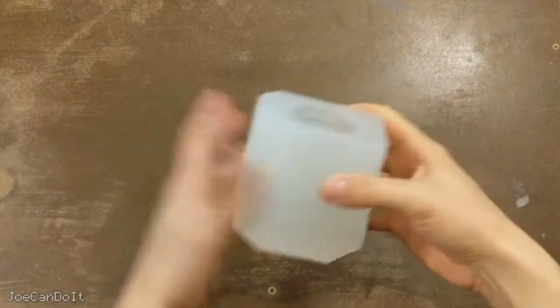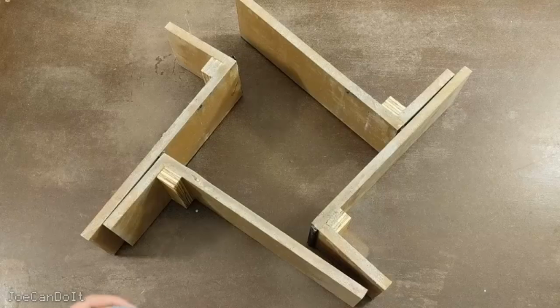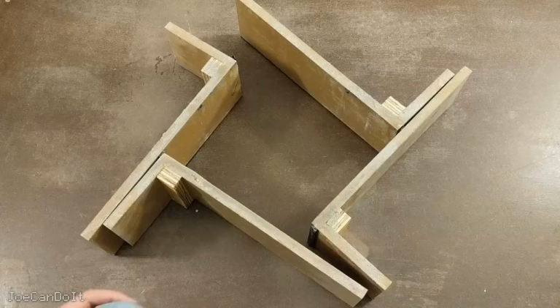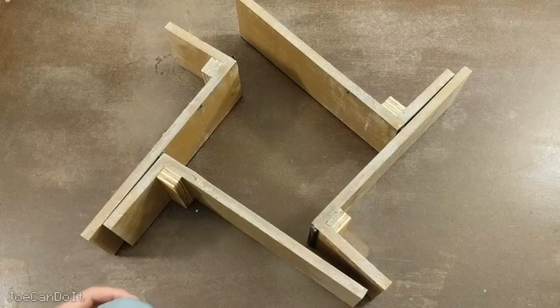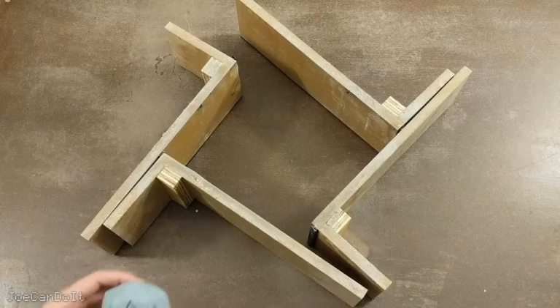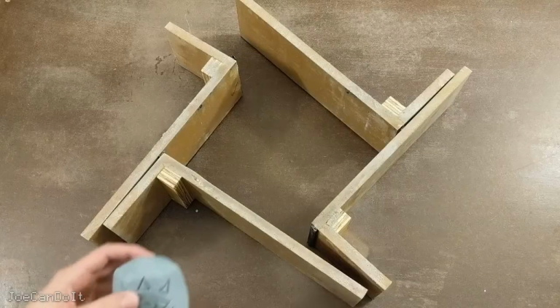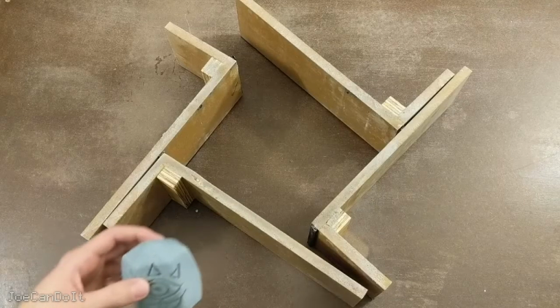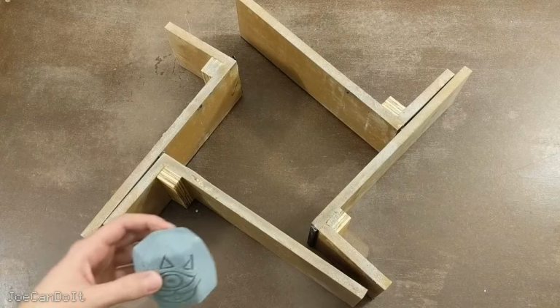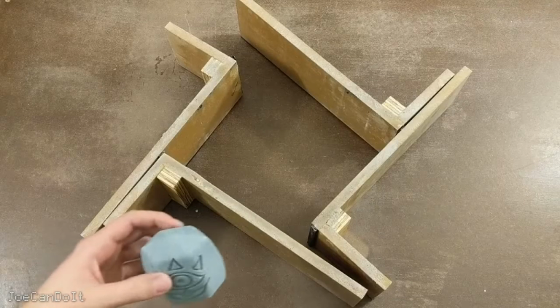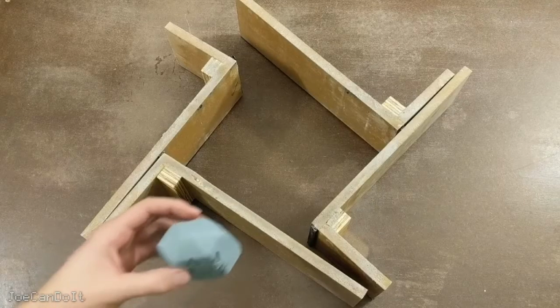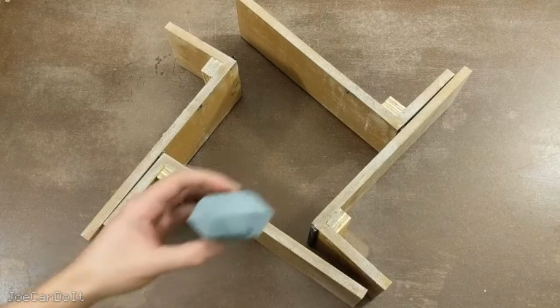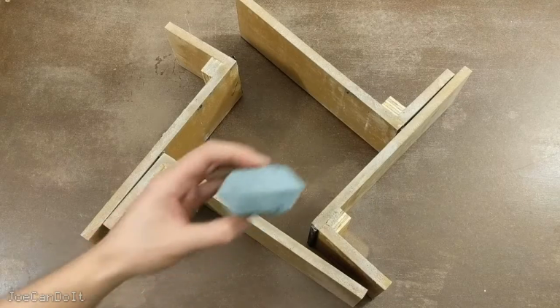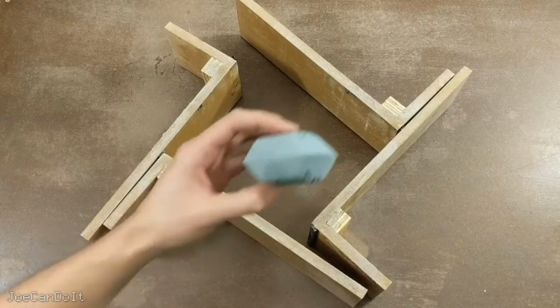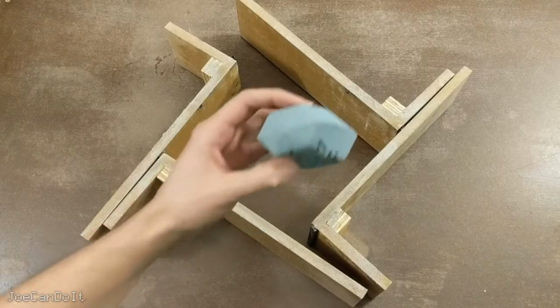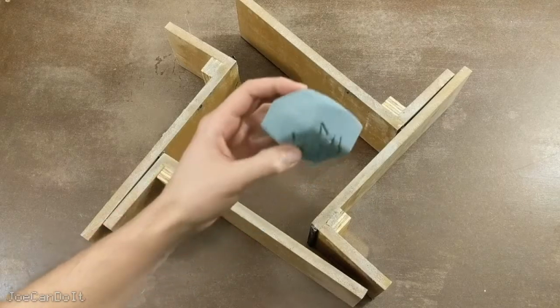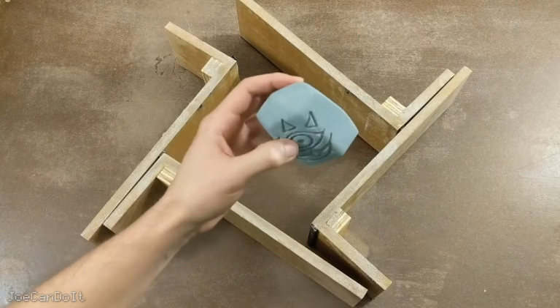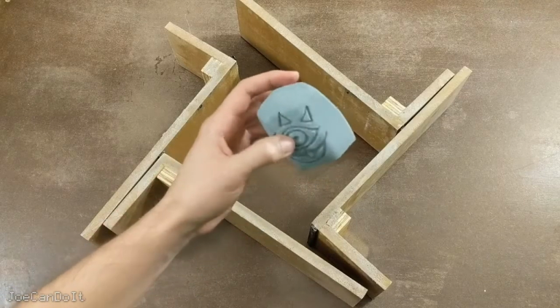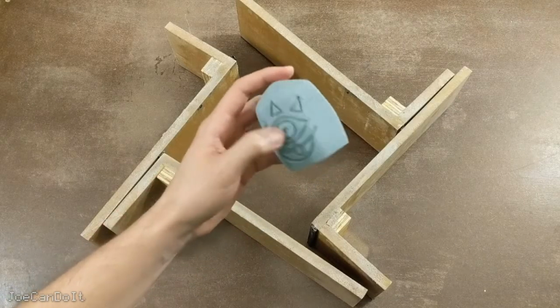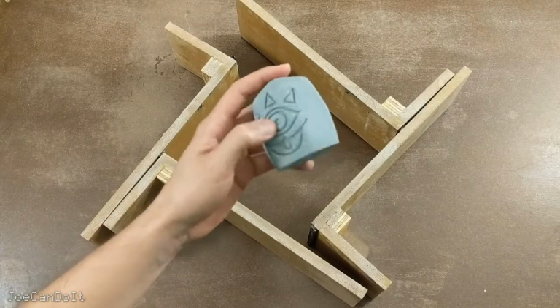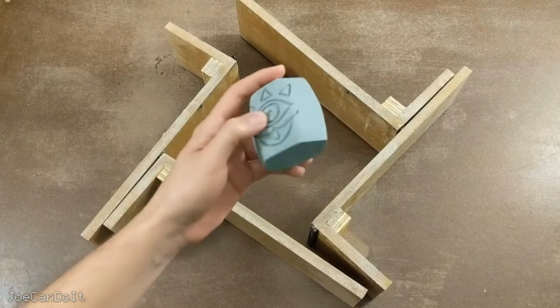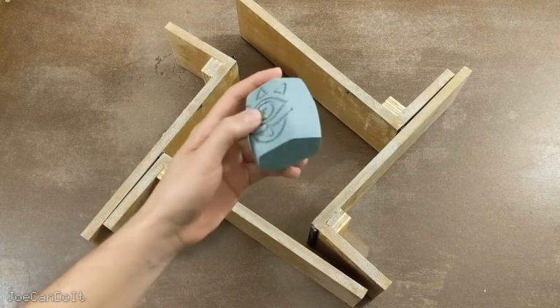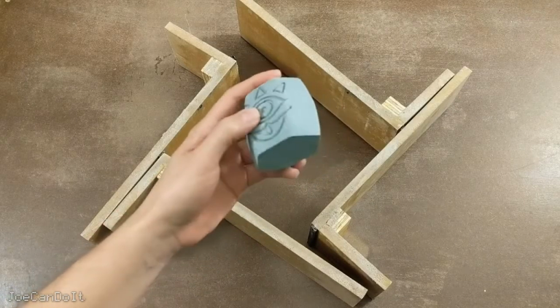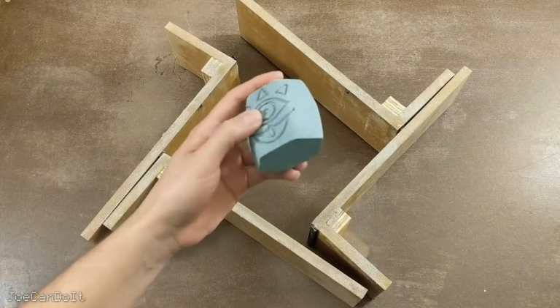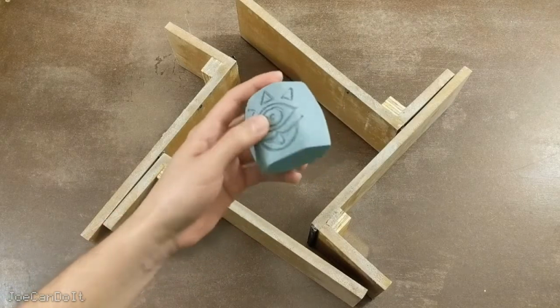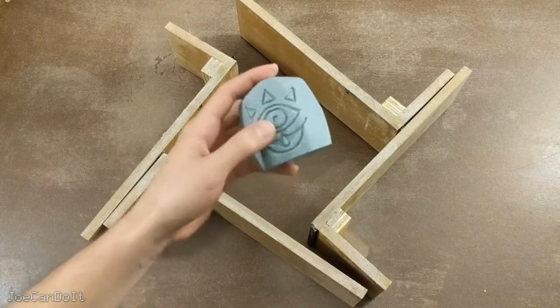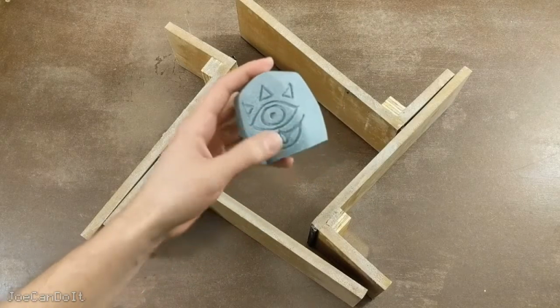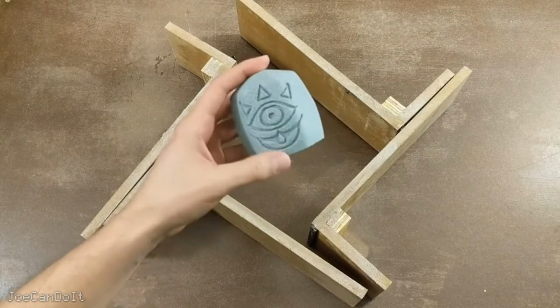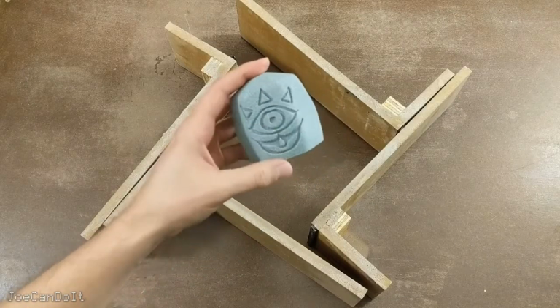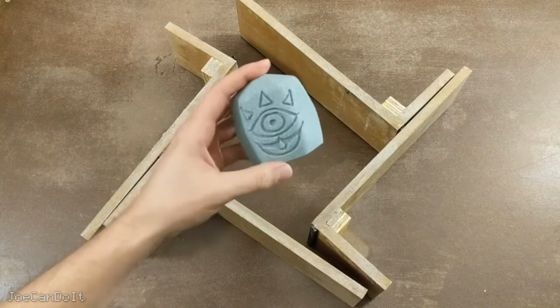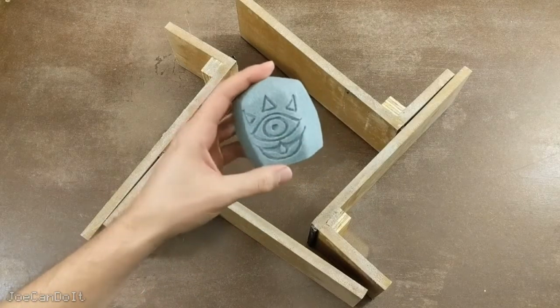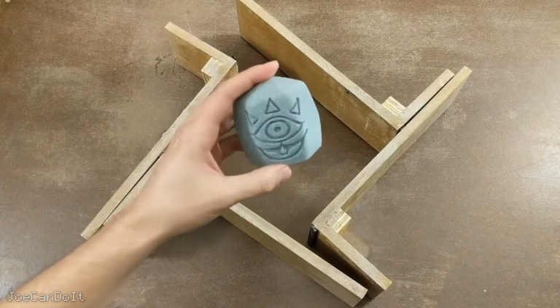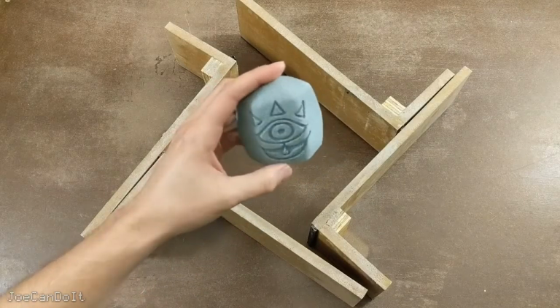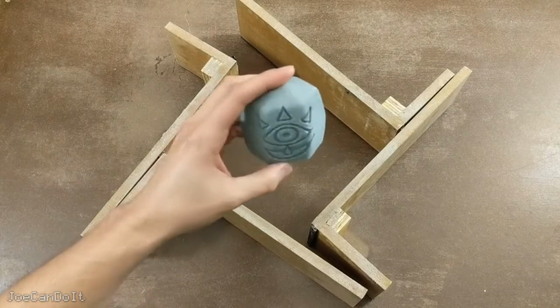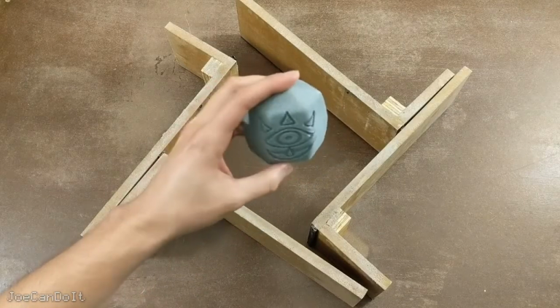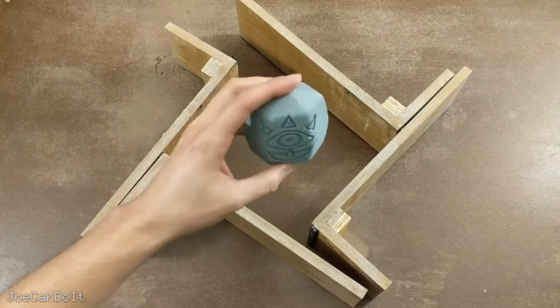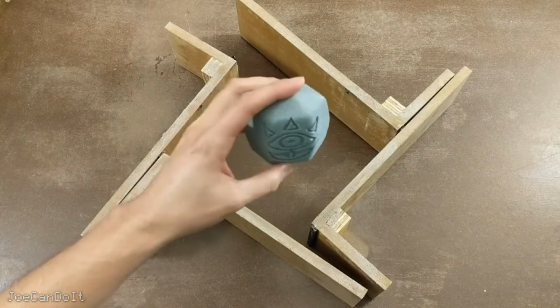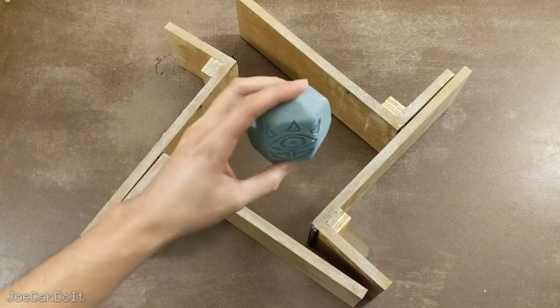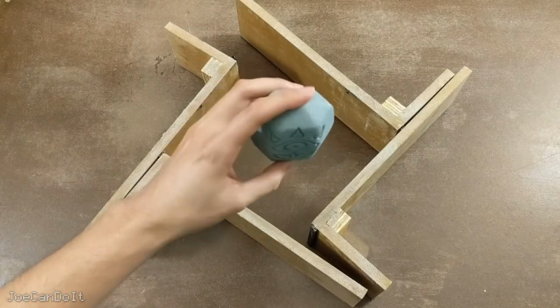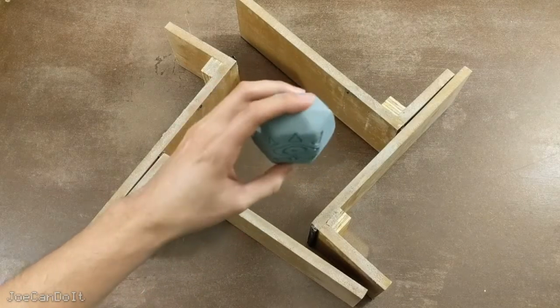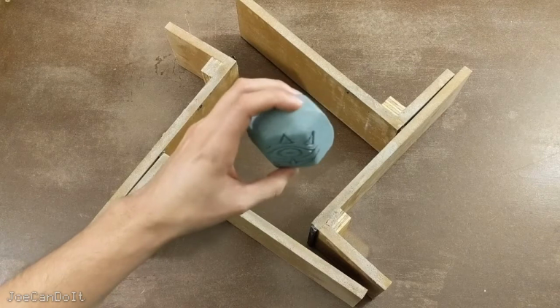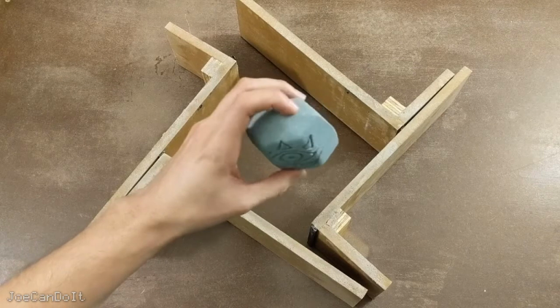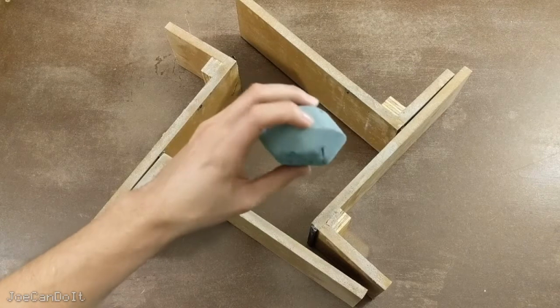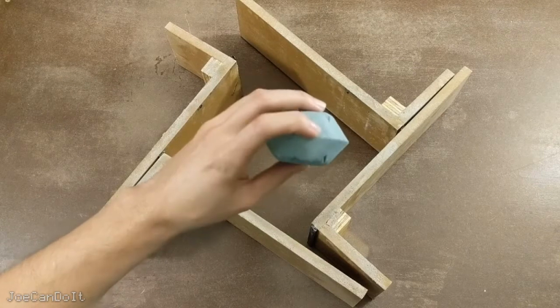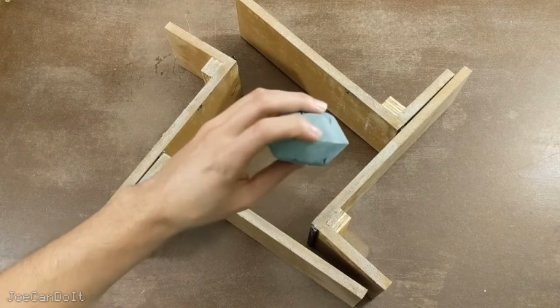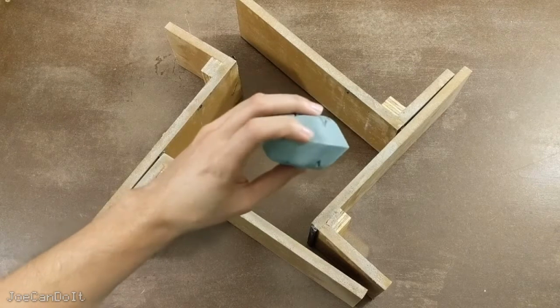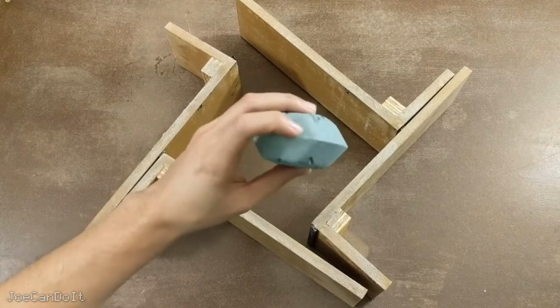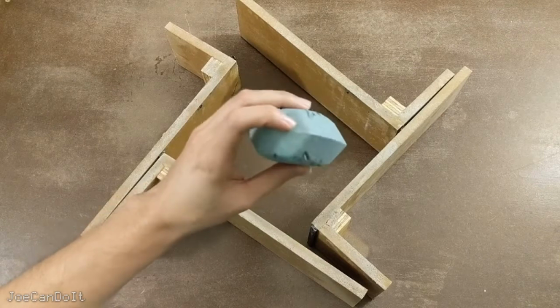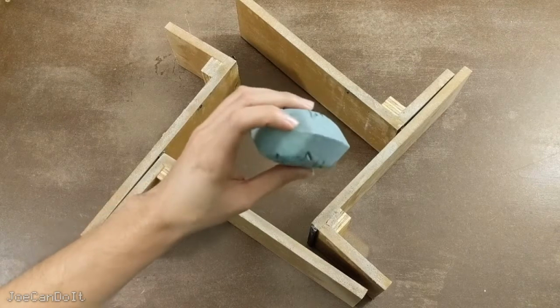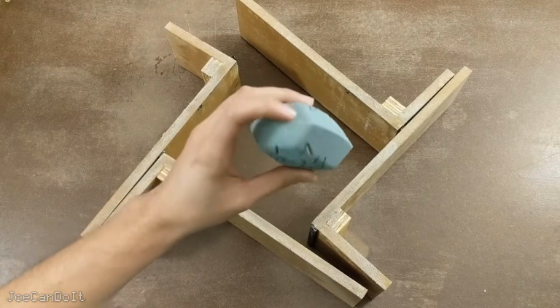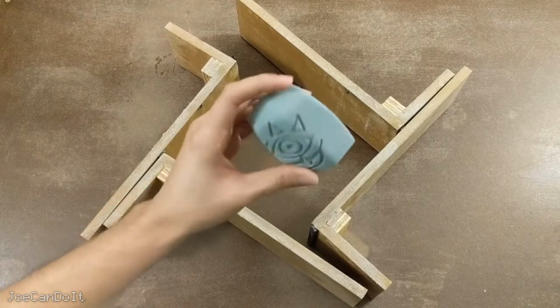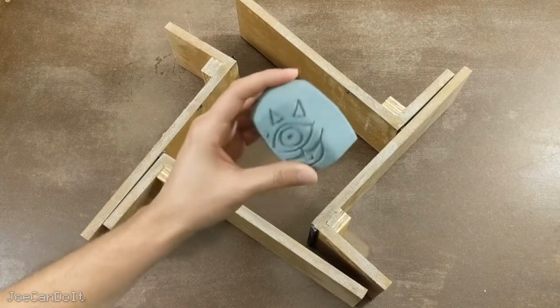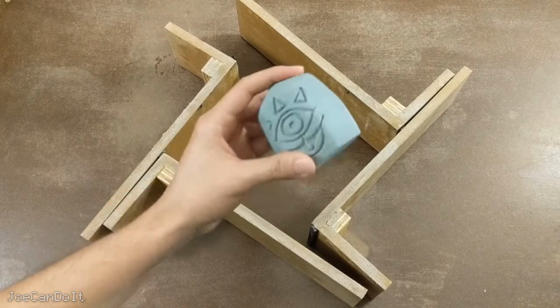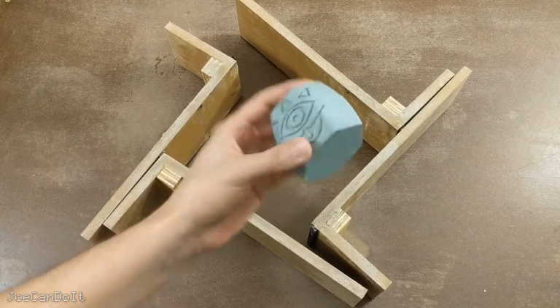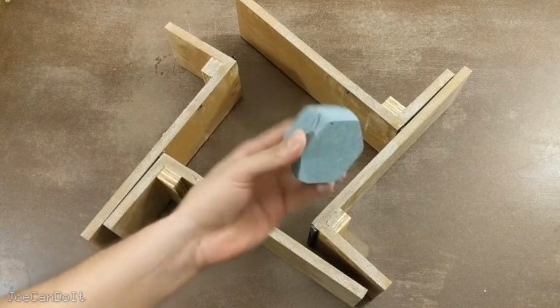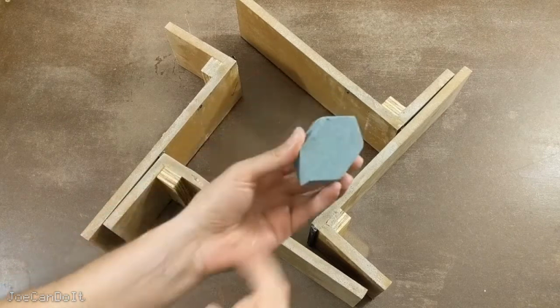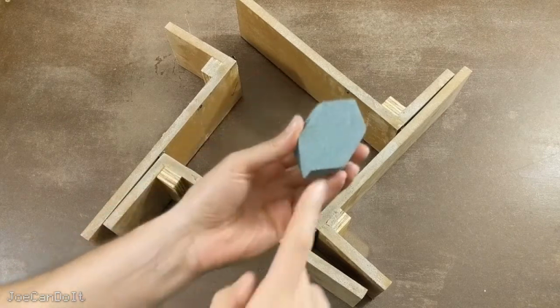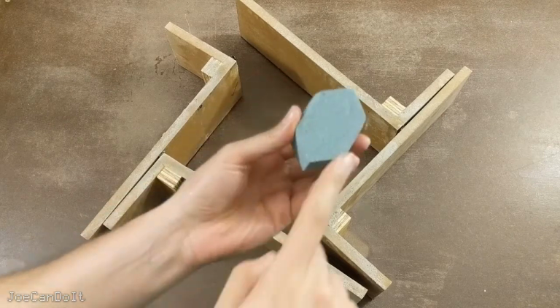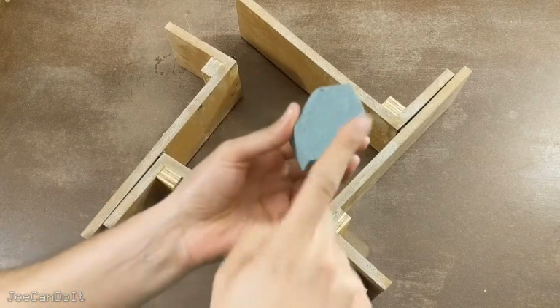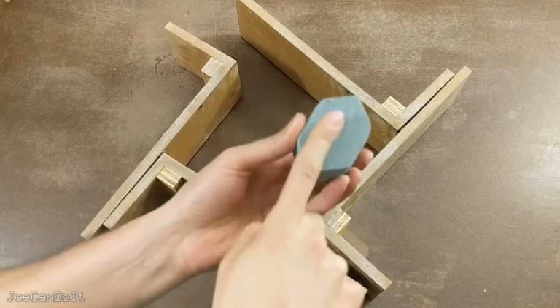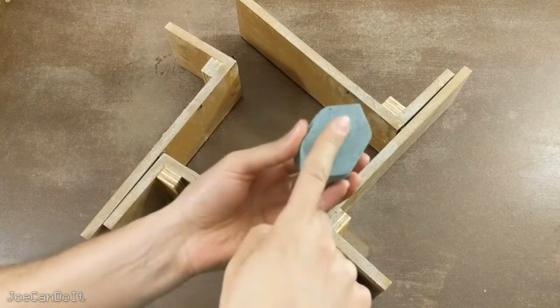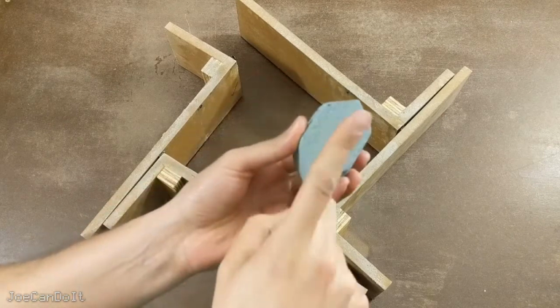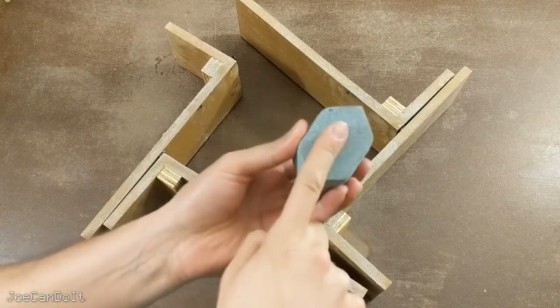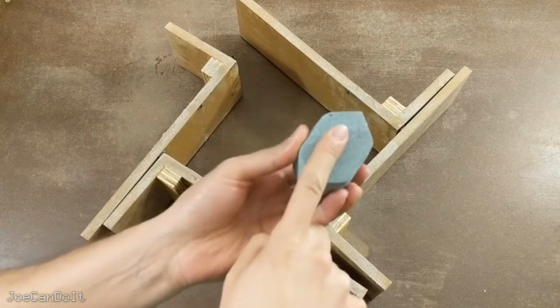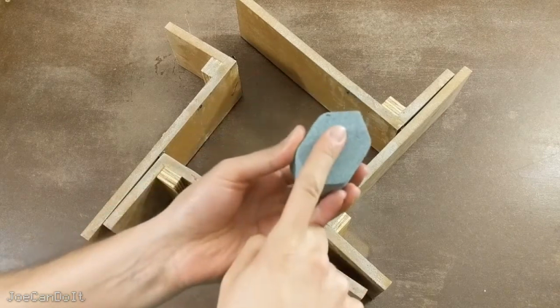The first thing you want to do is grab an object that you want to mold. In my case I'm going to use a gossip stone. Whatever your object is, just make sure it has a flat bottom.